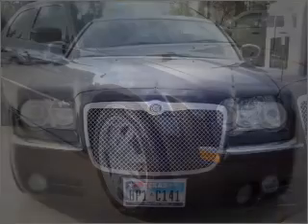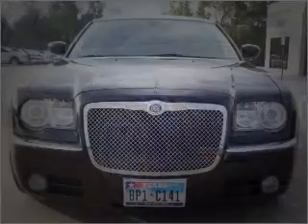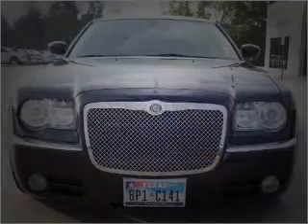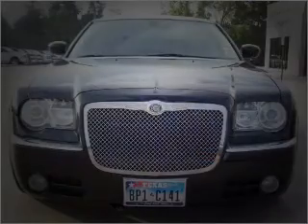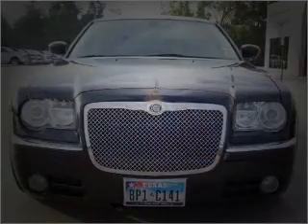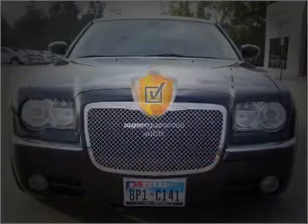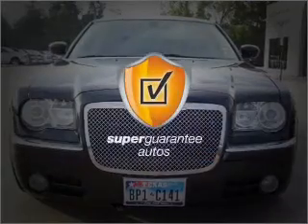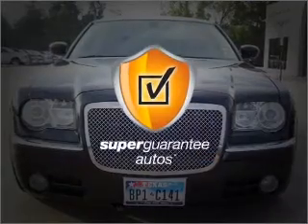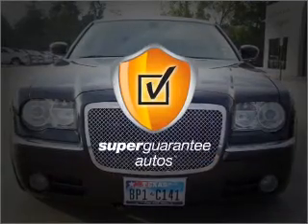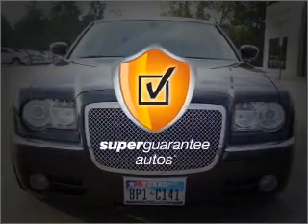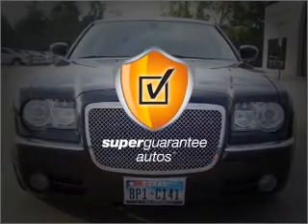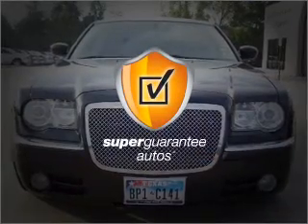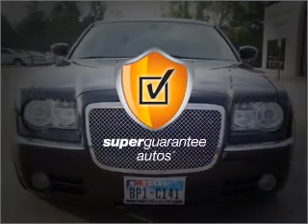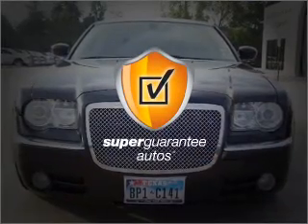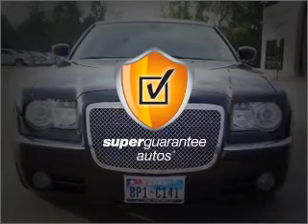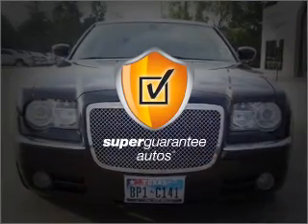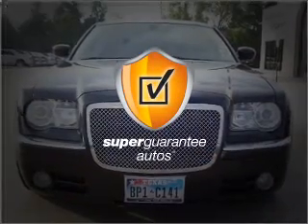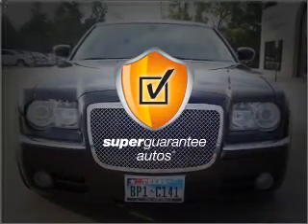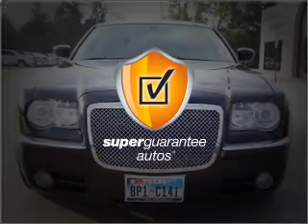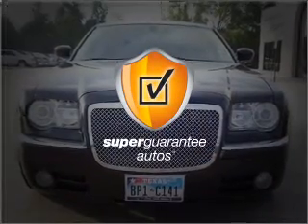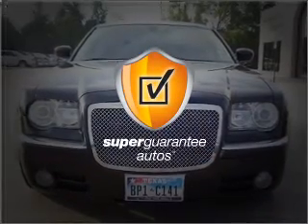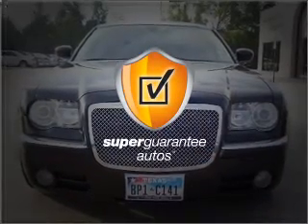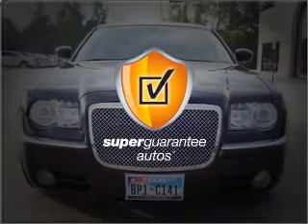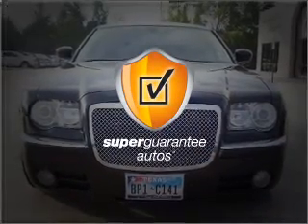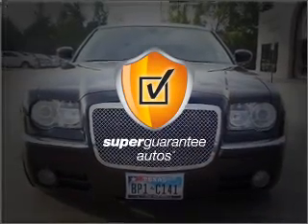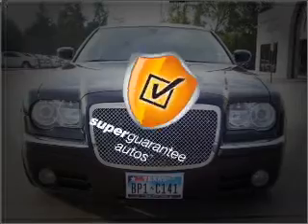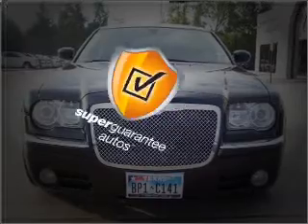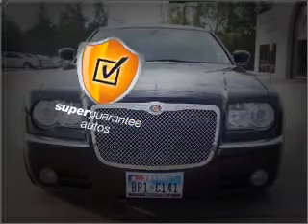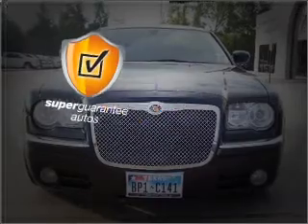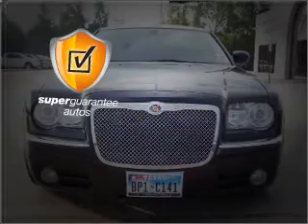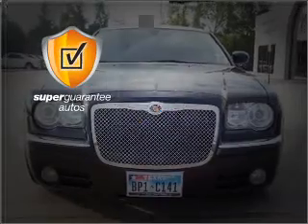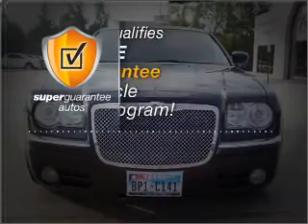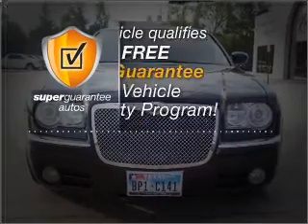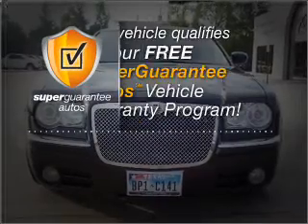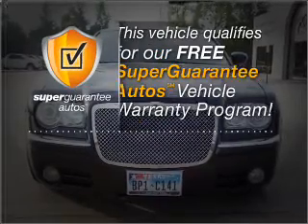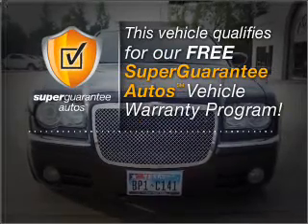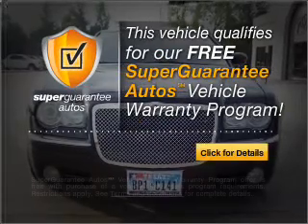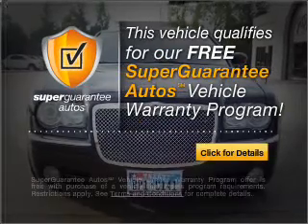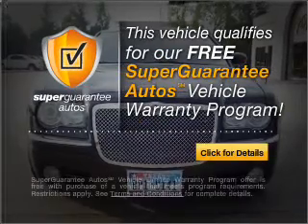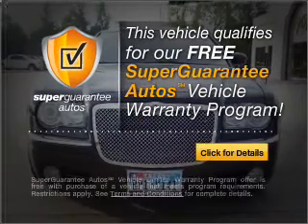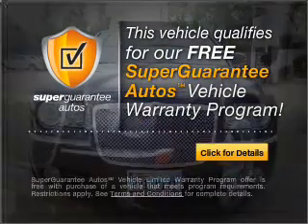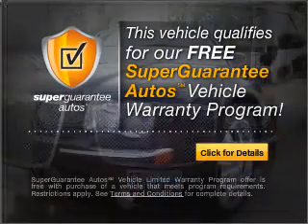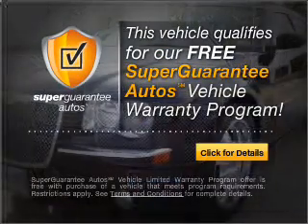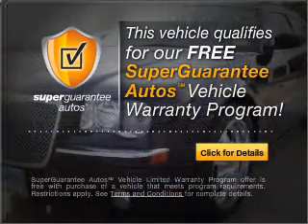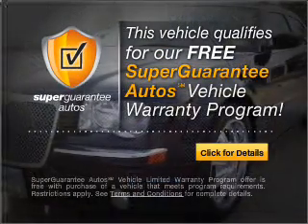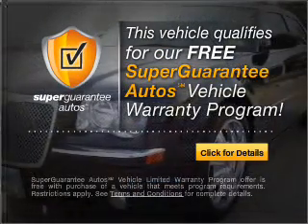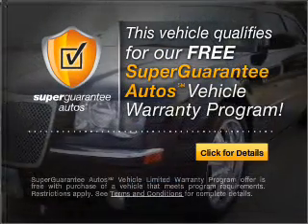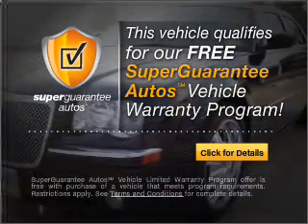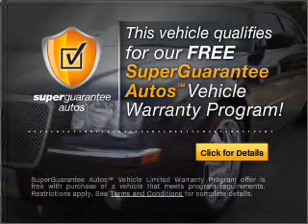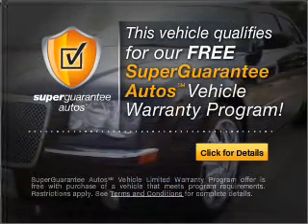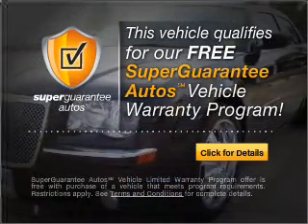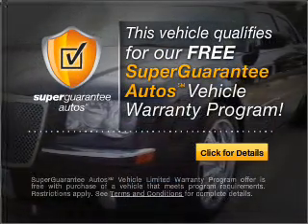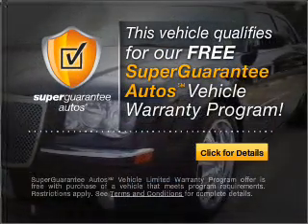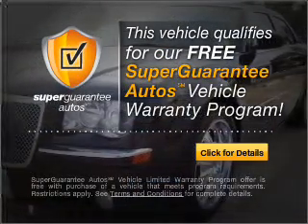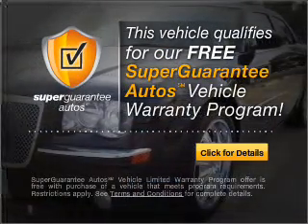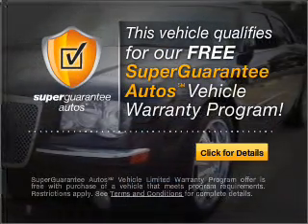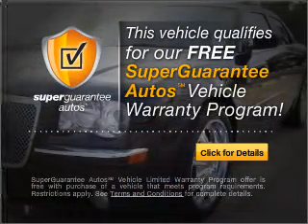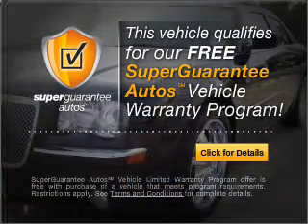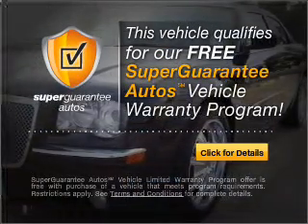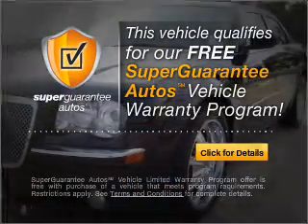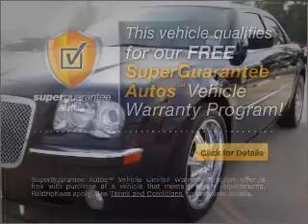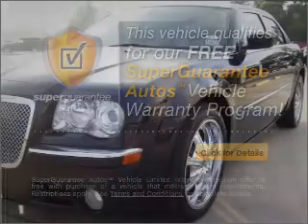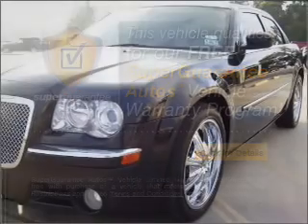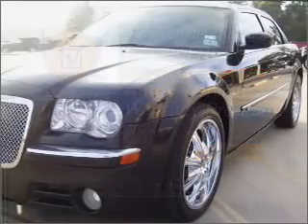this vehicle qualifies for our free Super Guarantee Autos Vehicle Warranty Program. Buy a vehicle and get a free warranty from us,